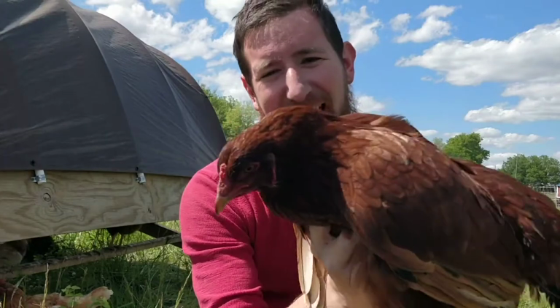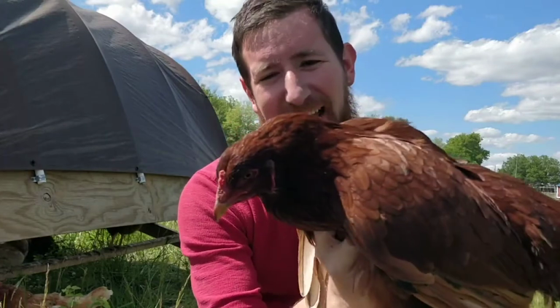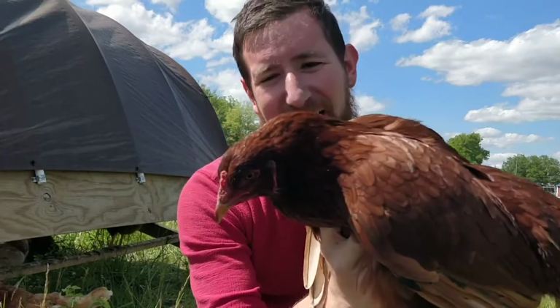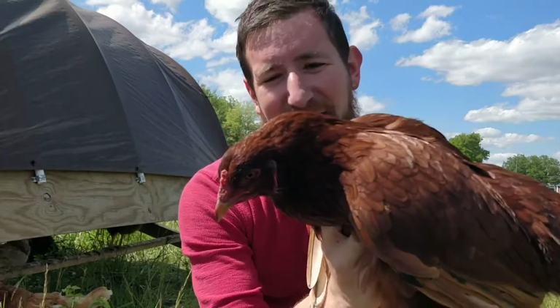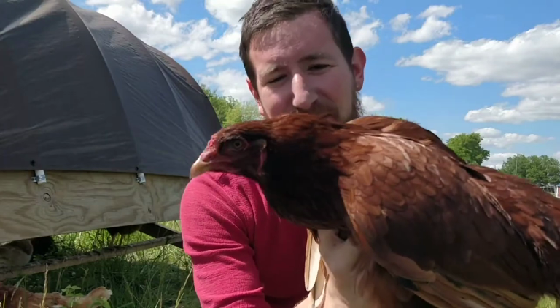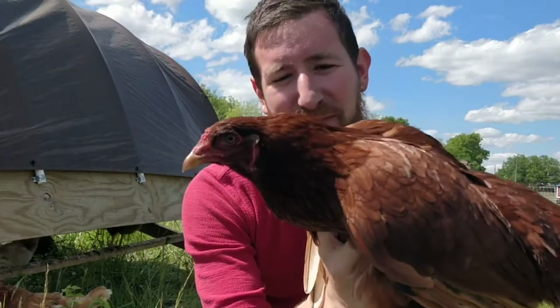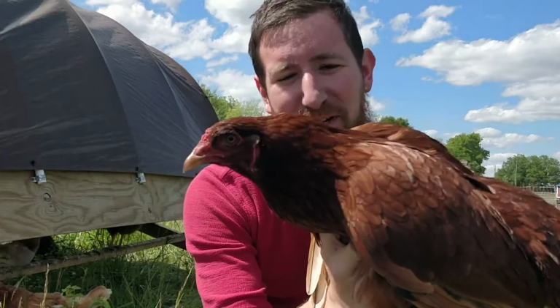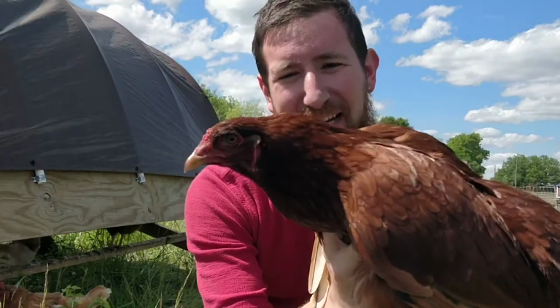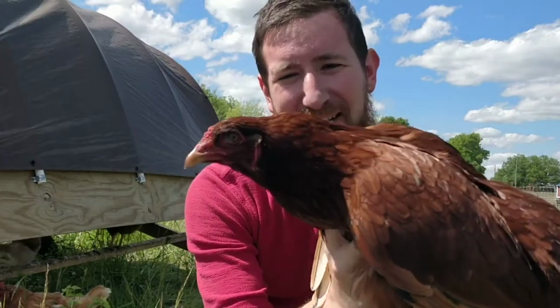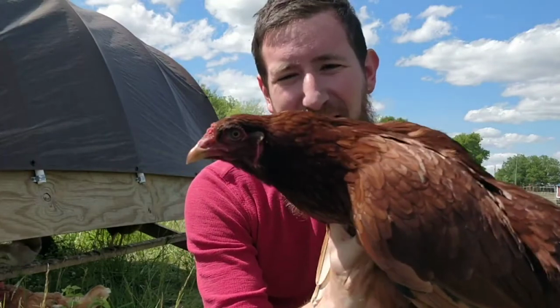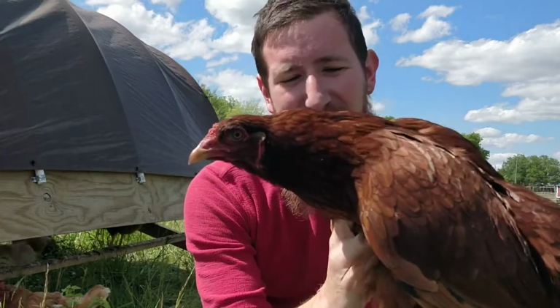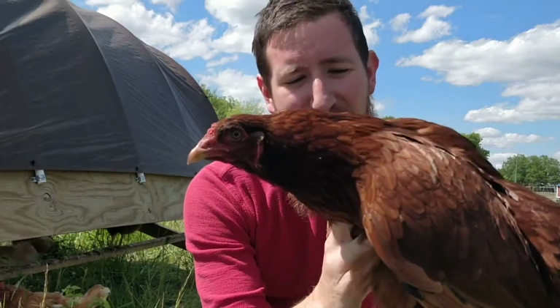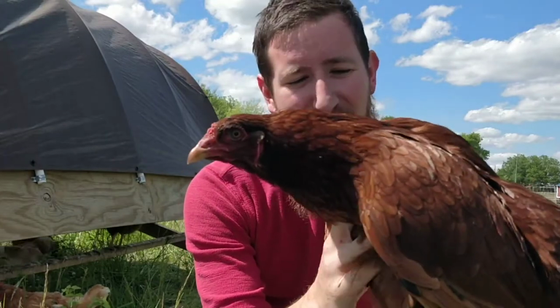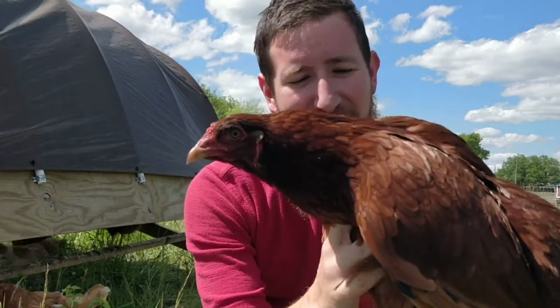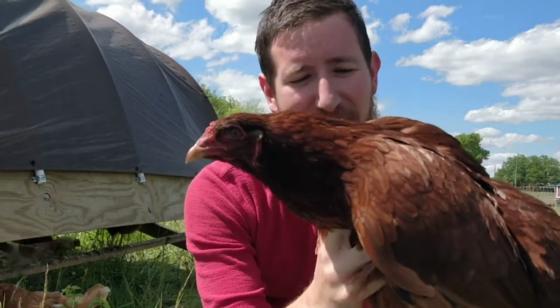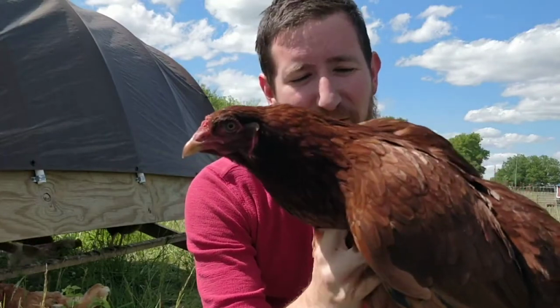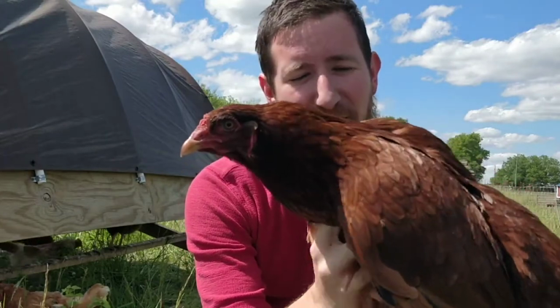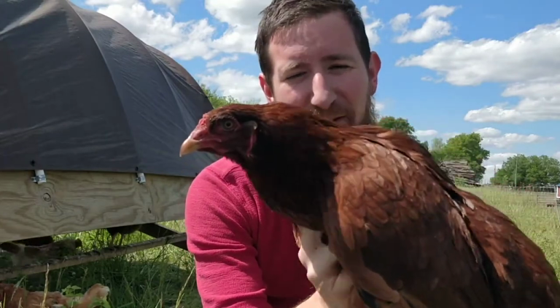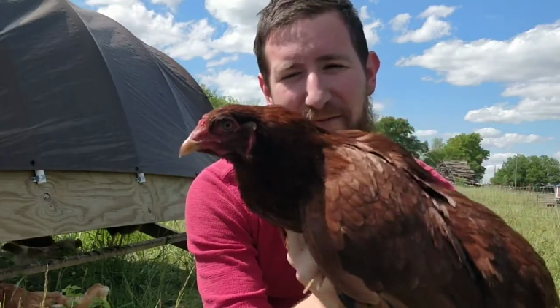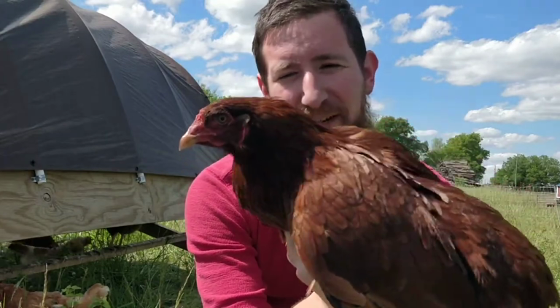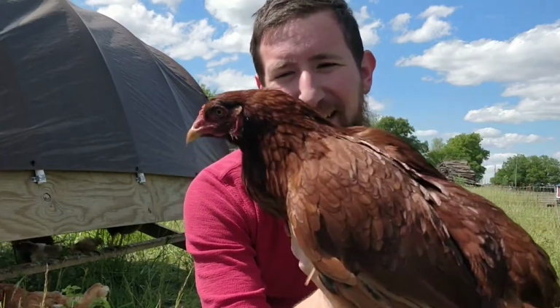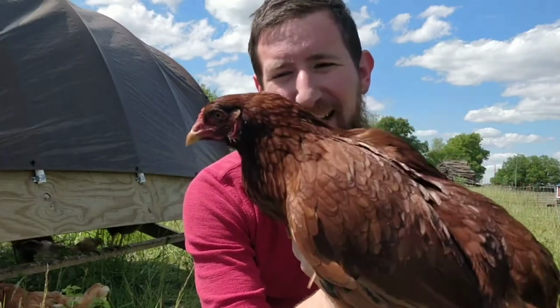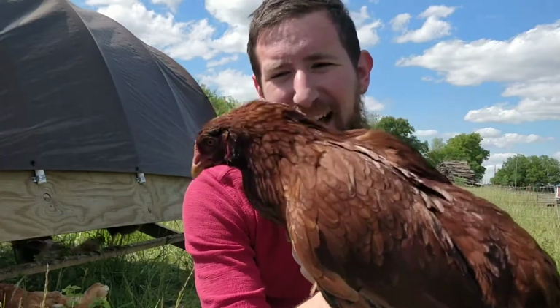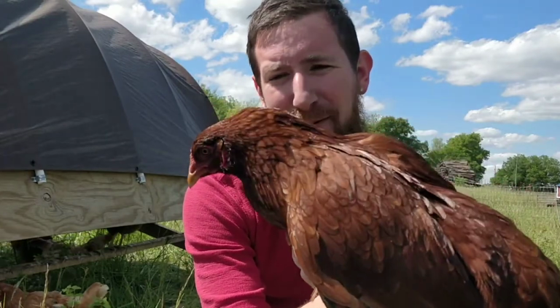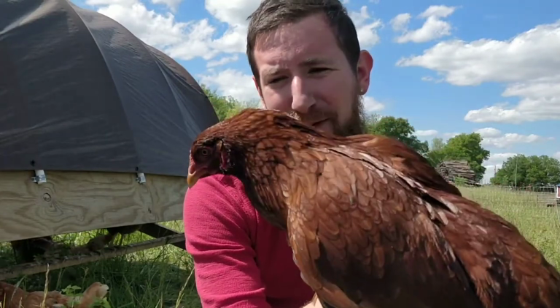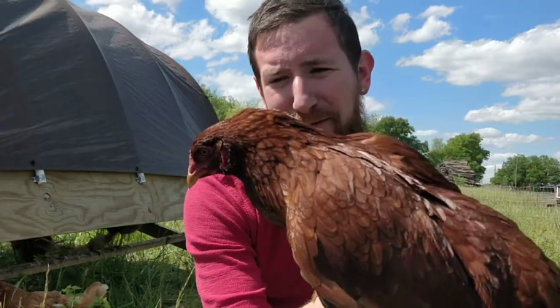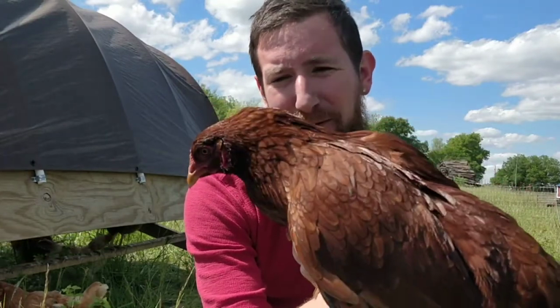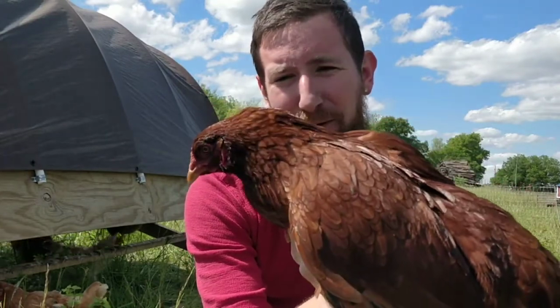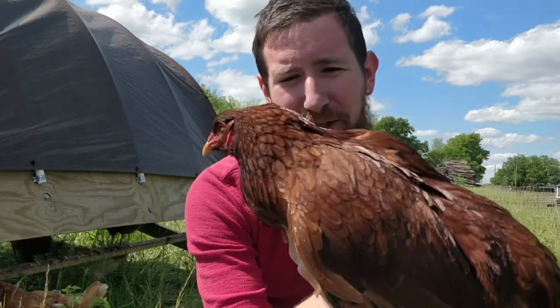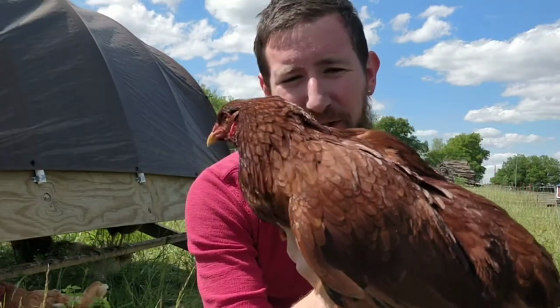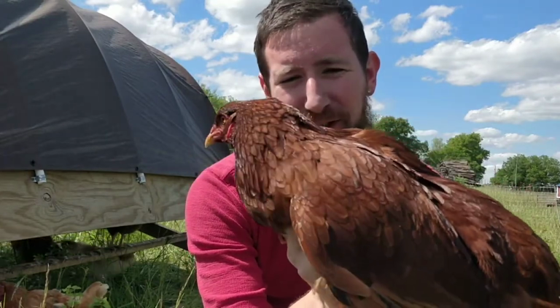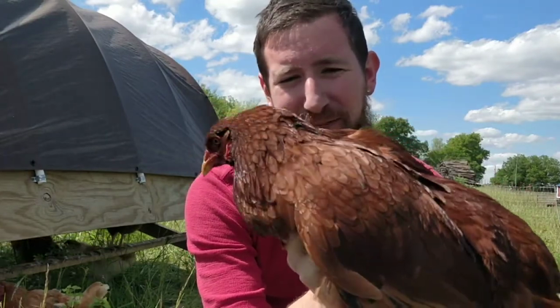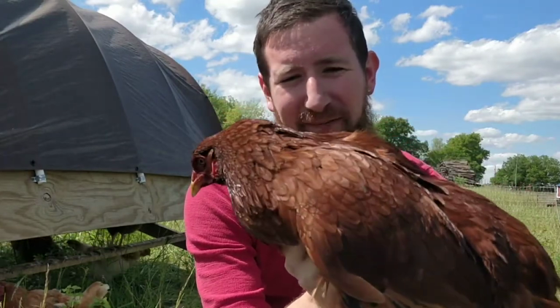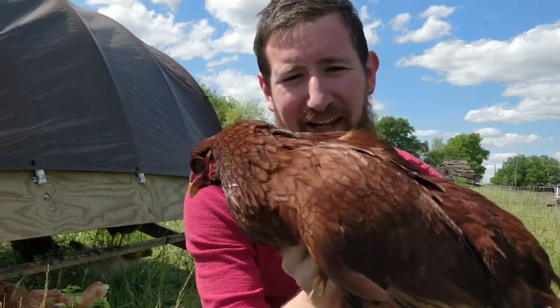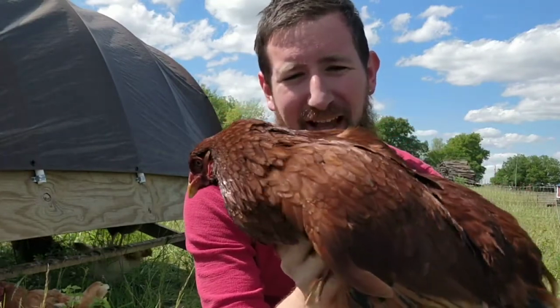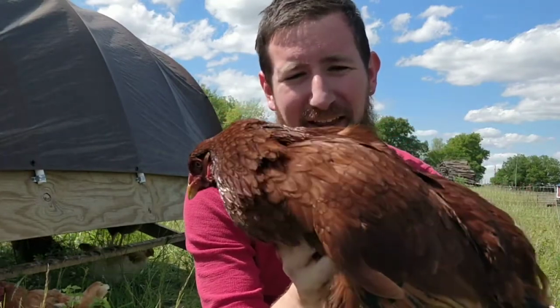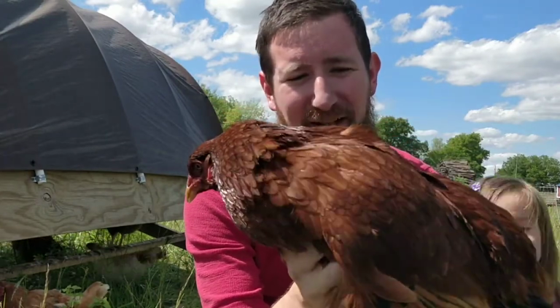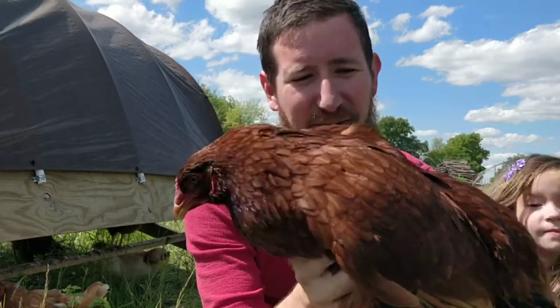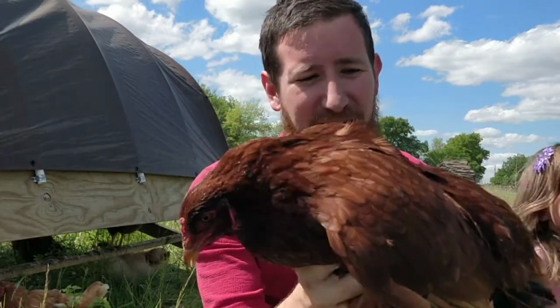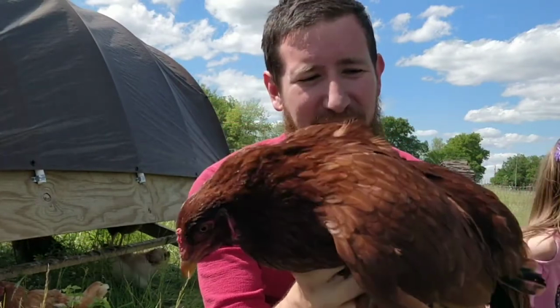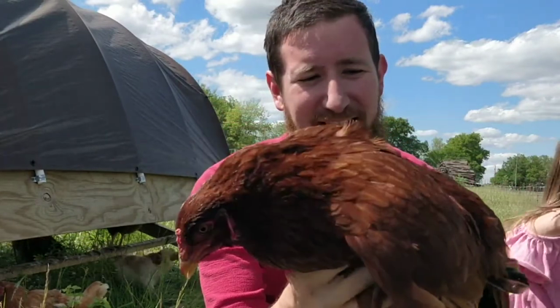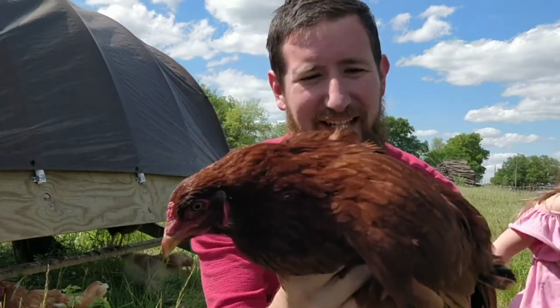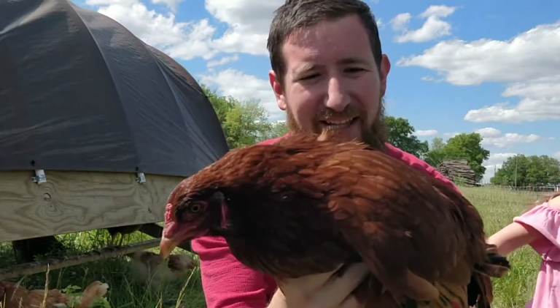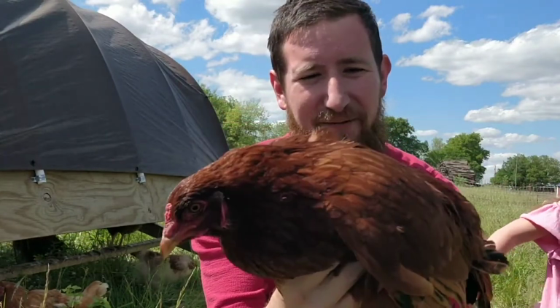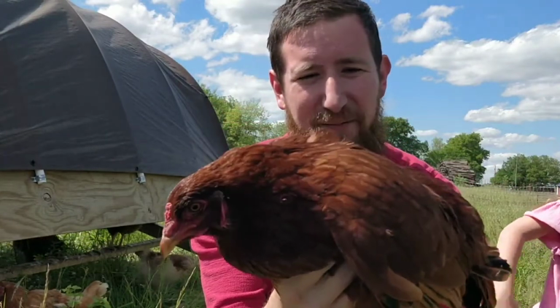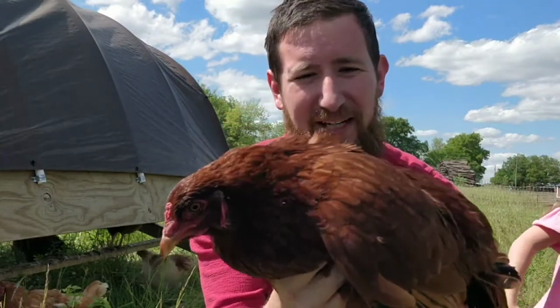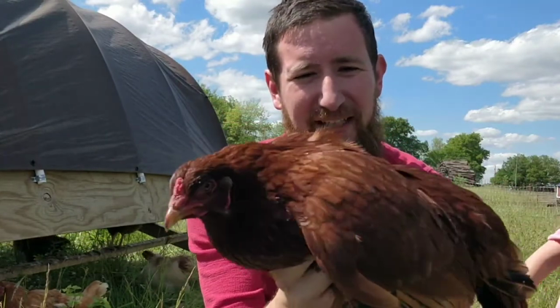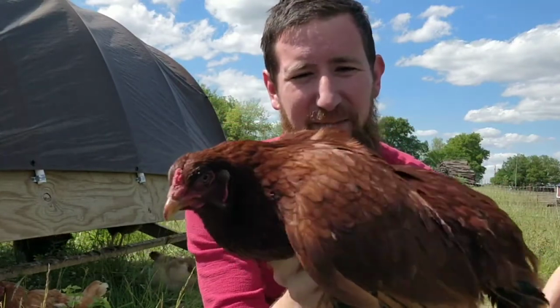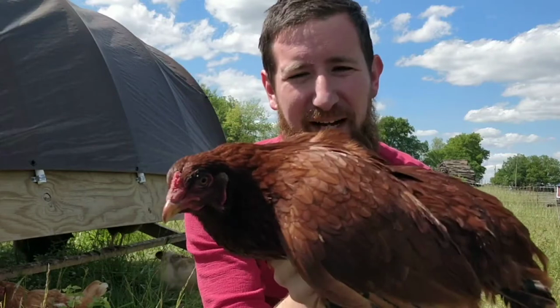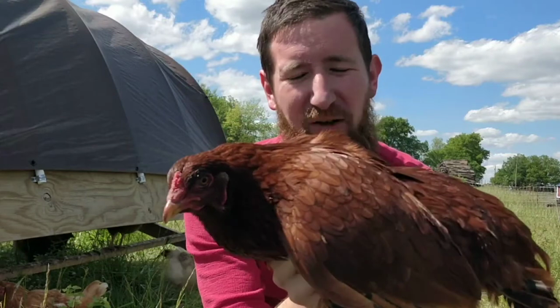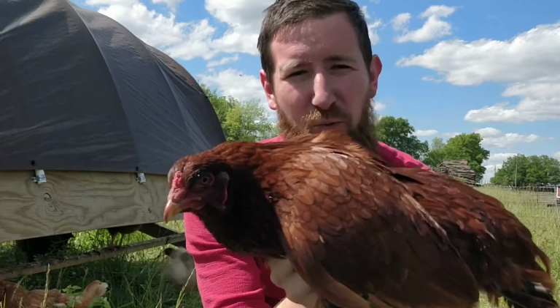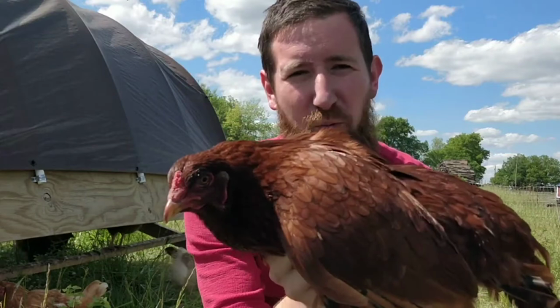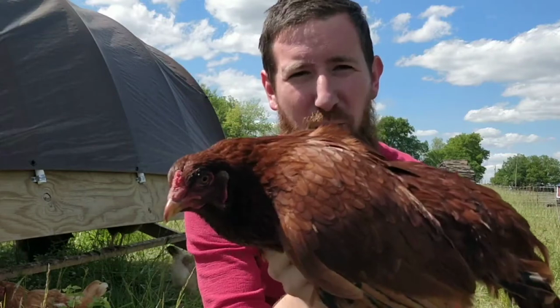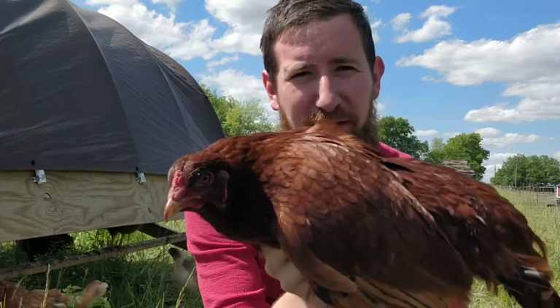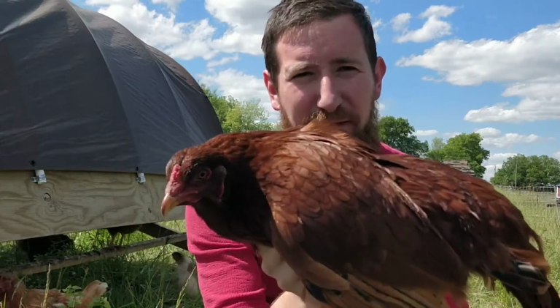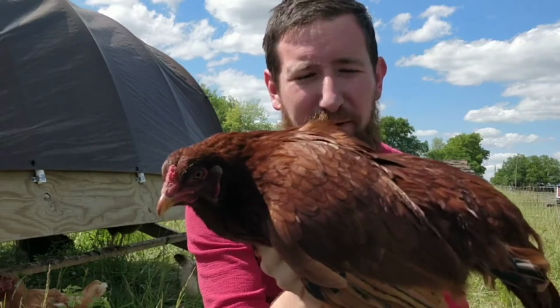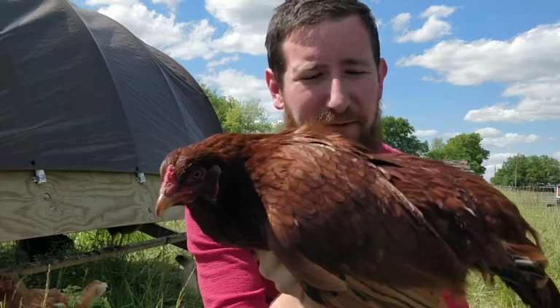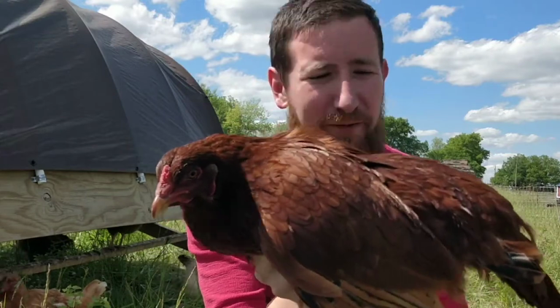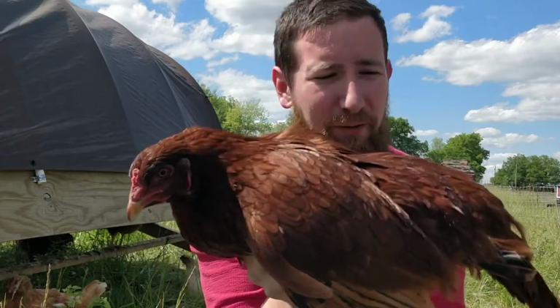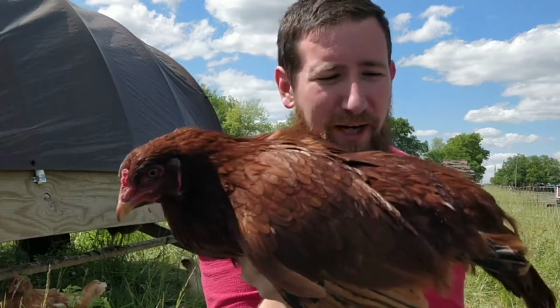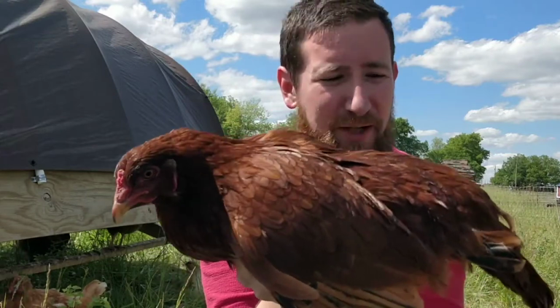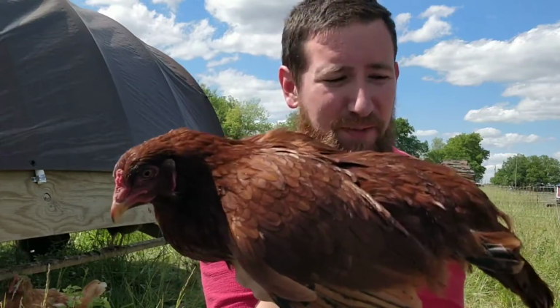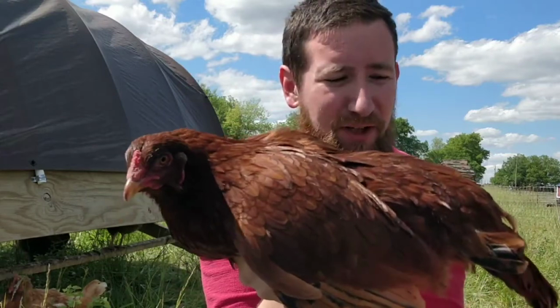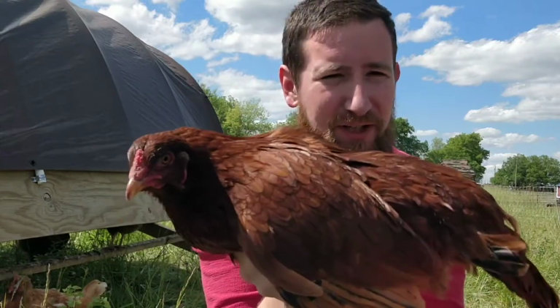This bird is also a phenomenal forager. That's one of the things I love about them. They are wonderful free-range birds.